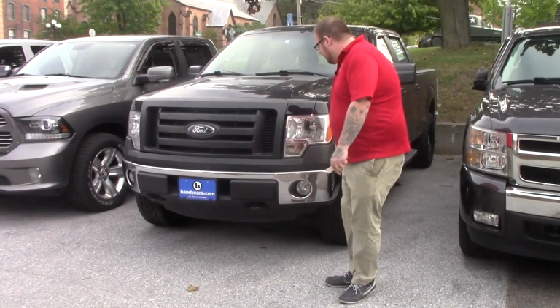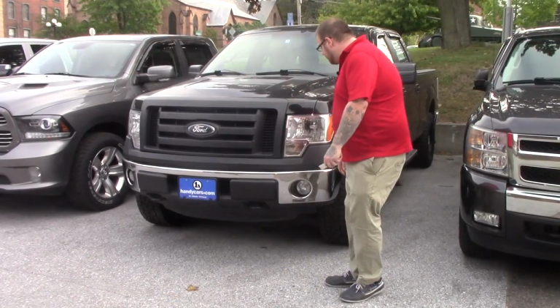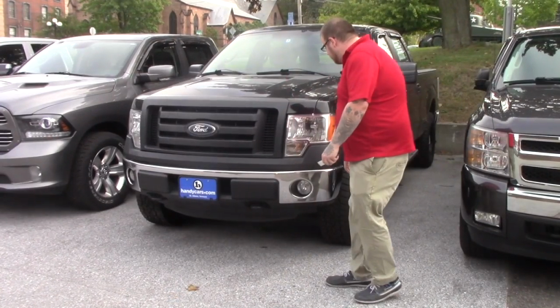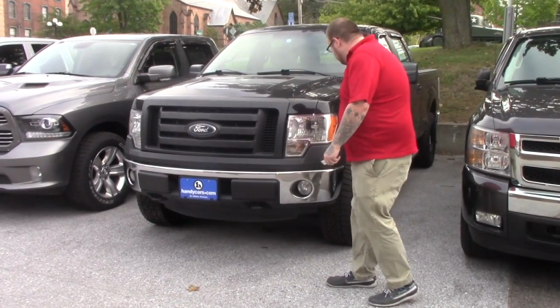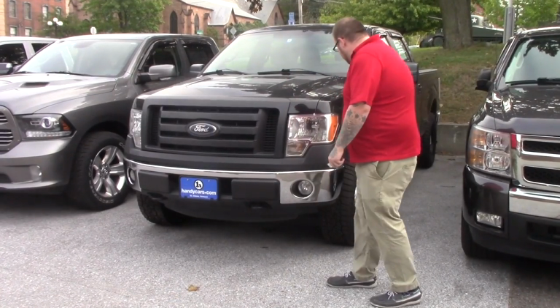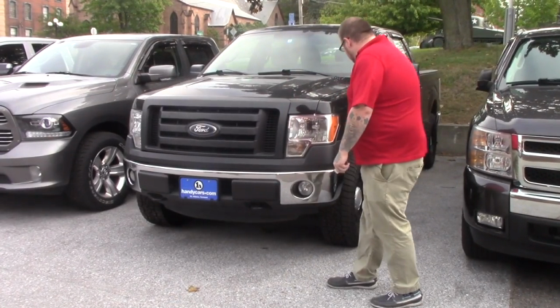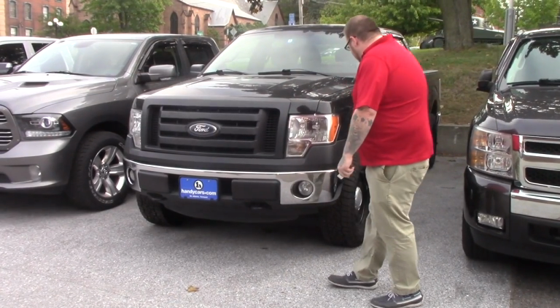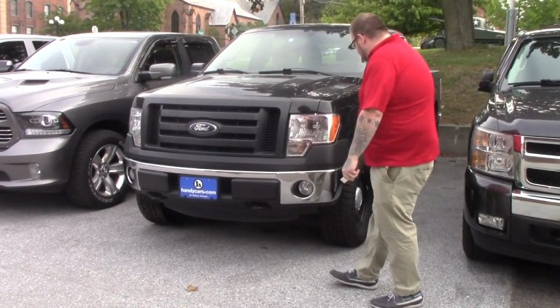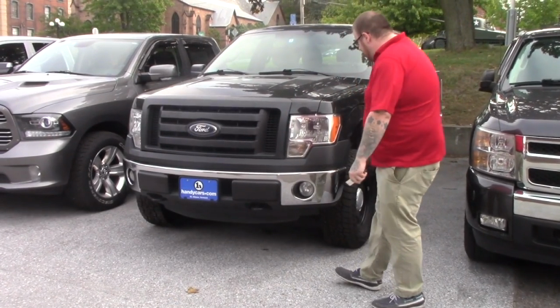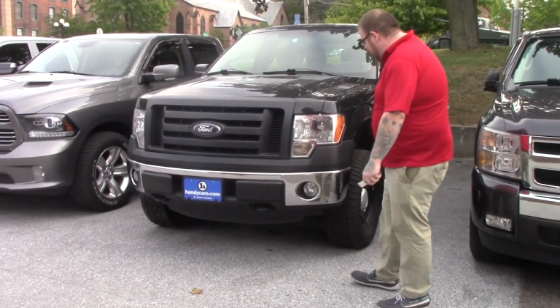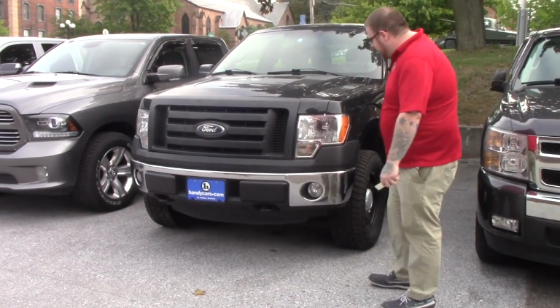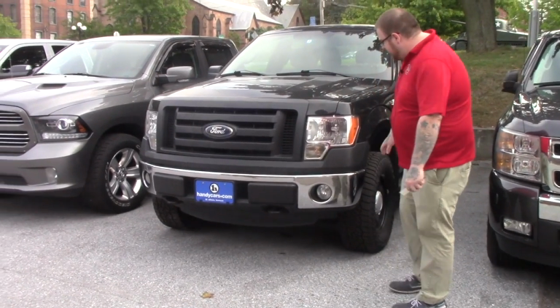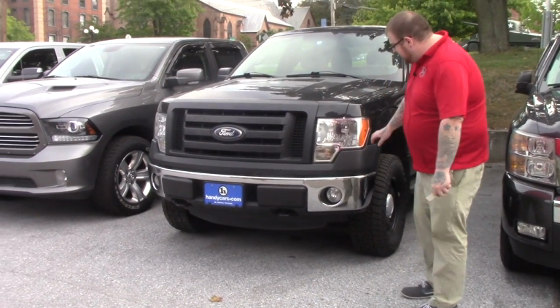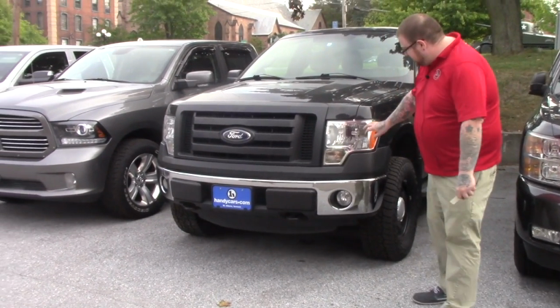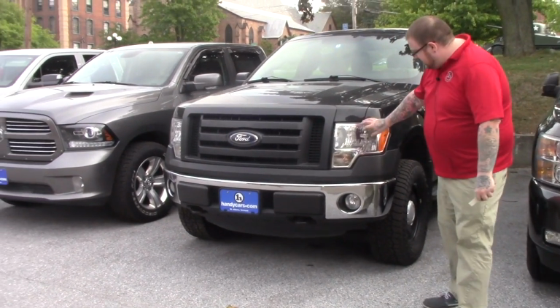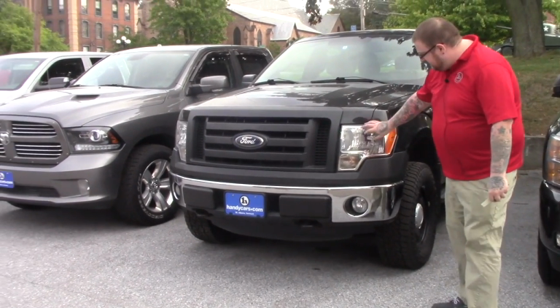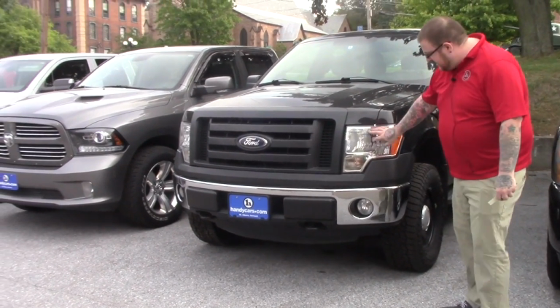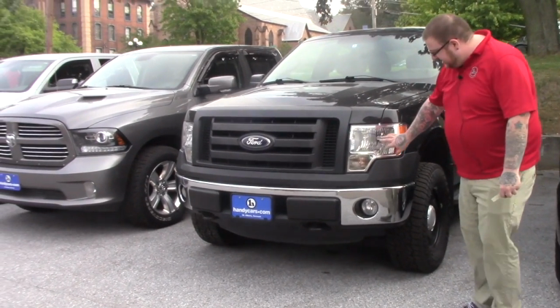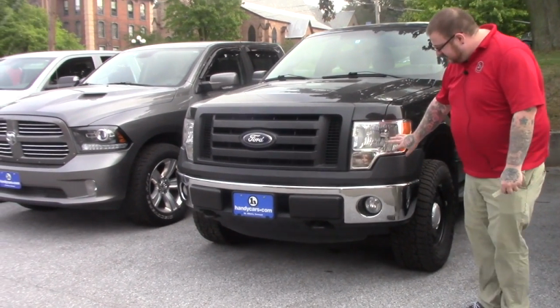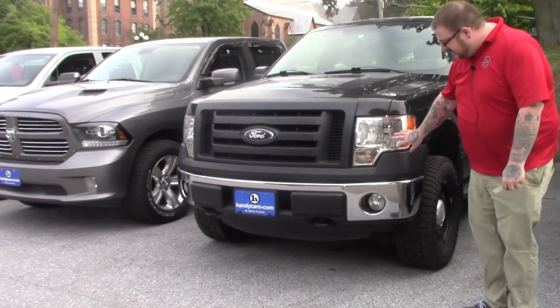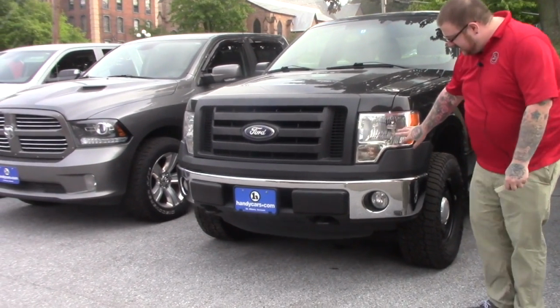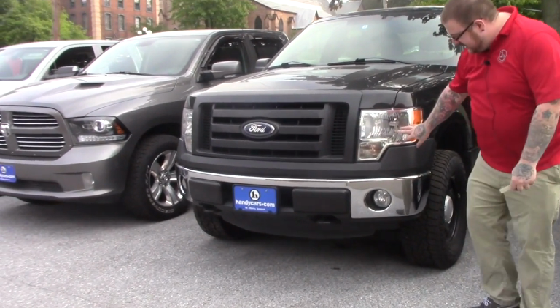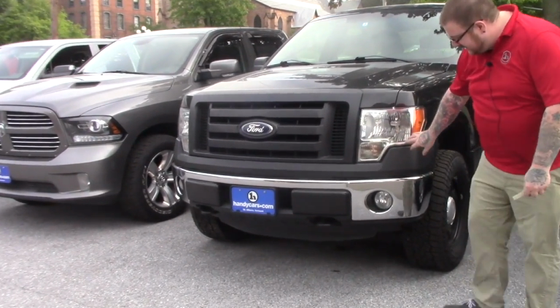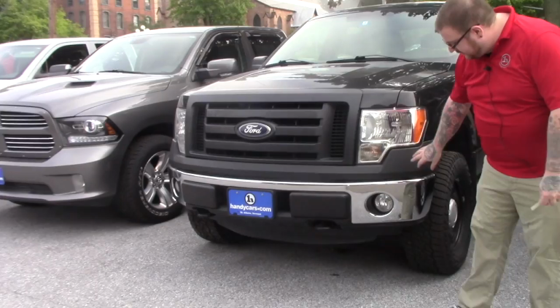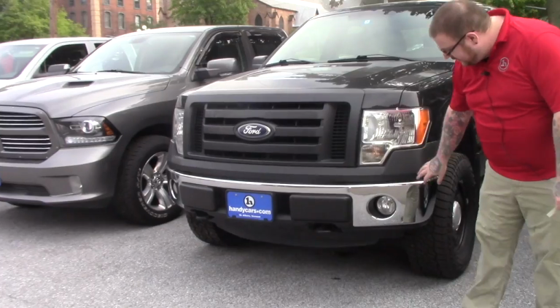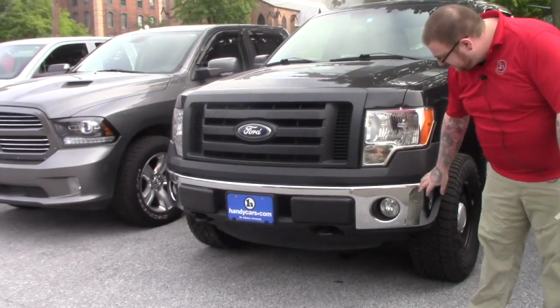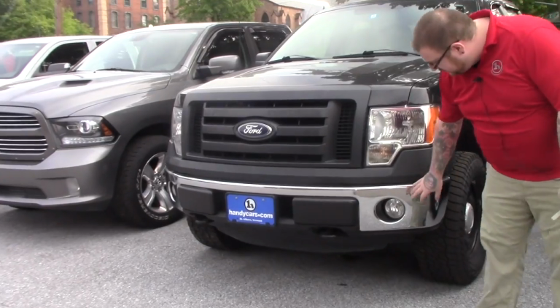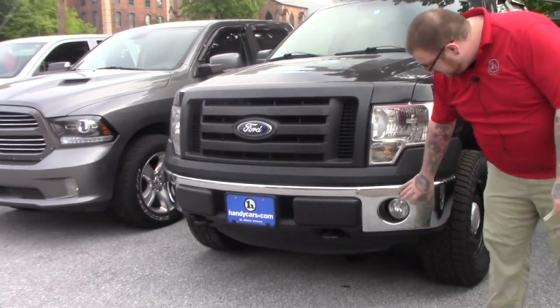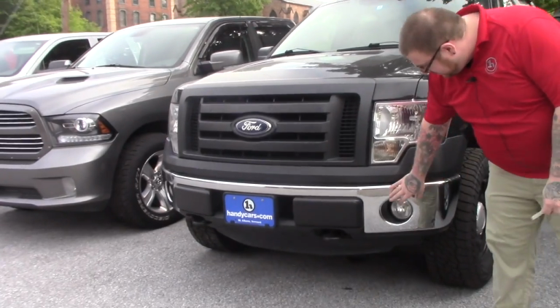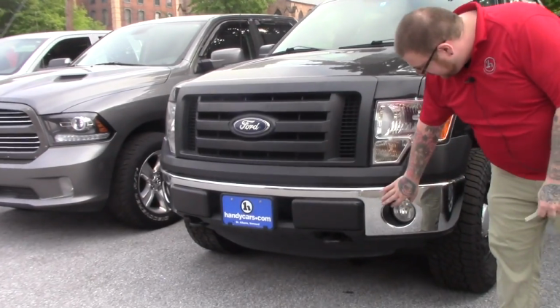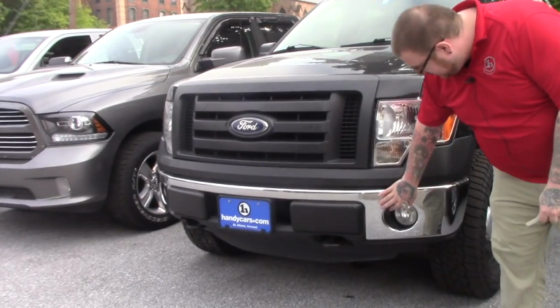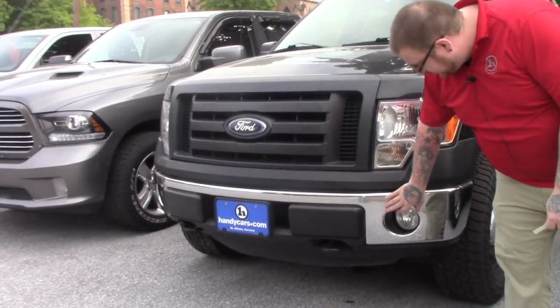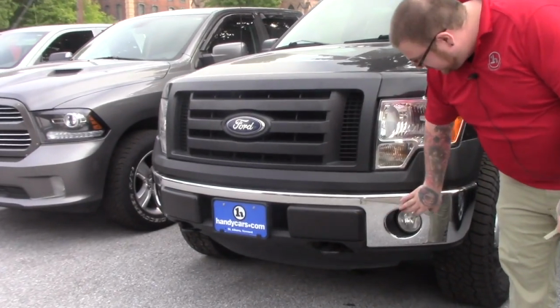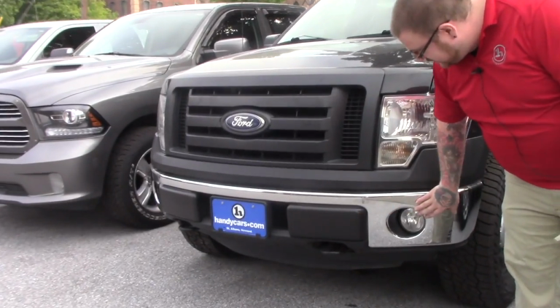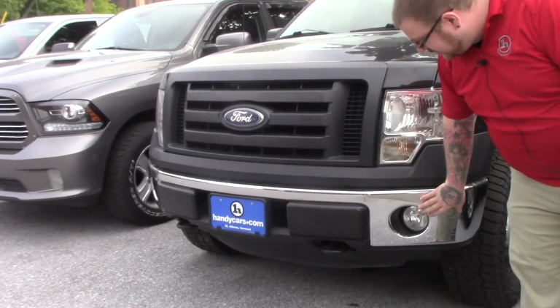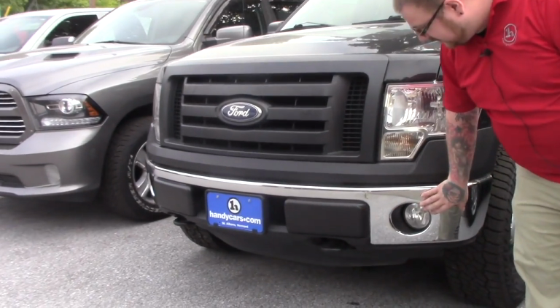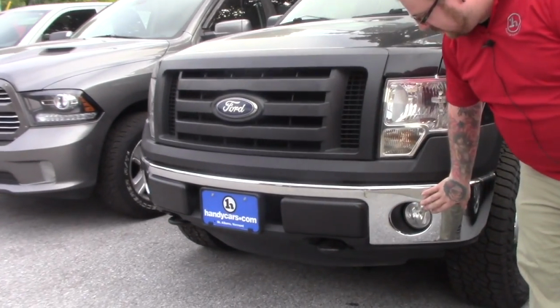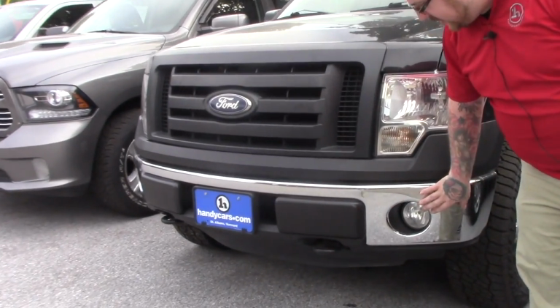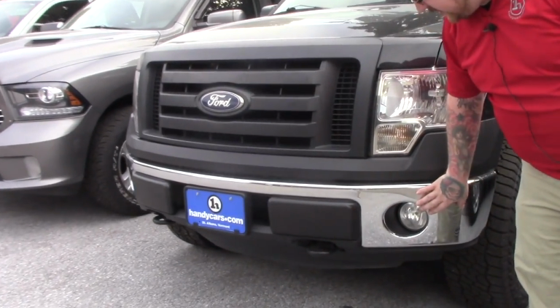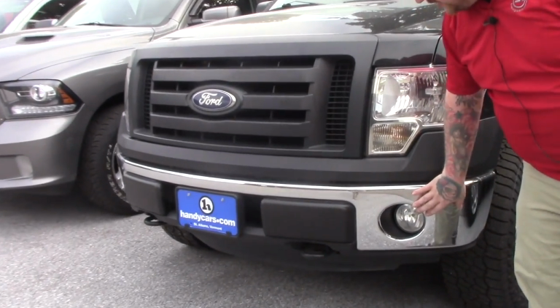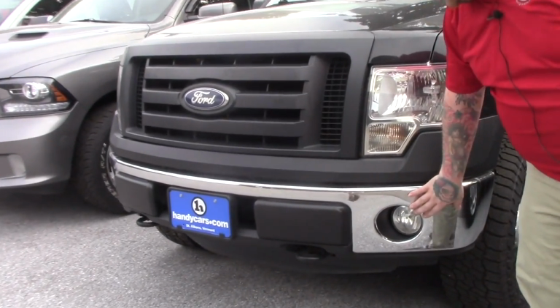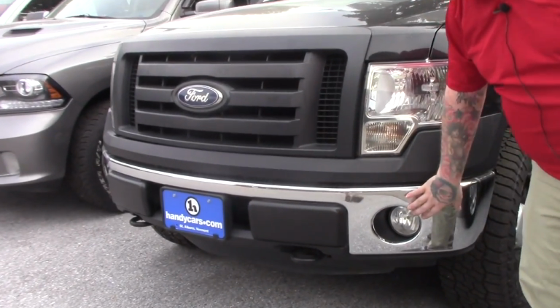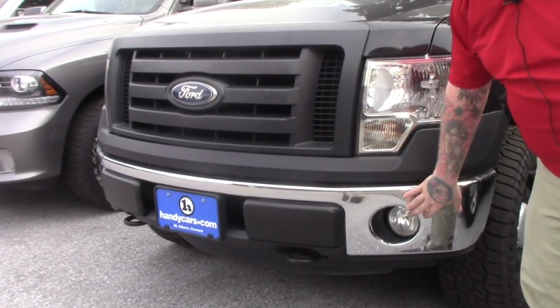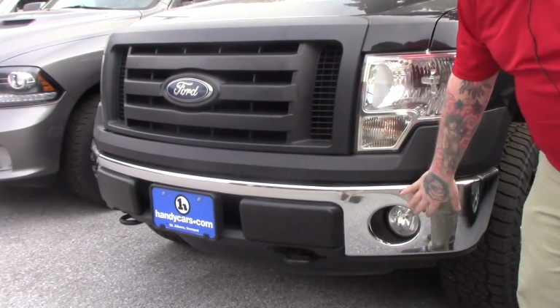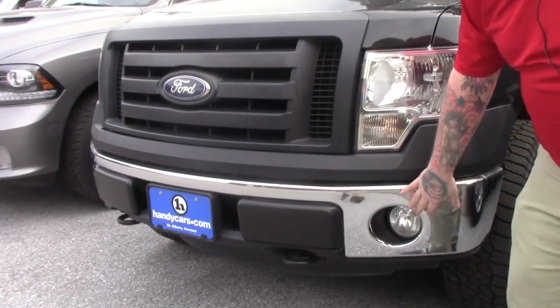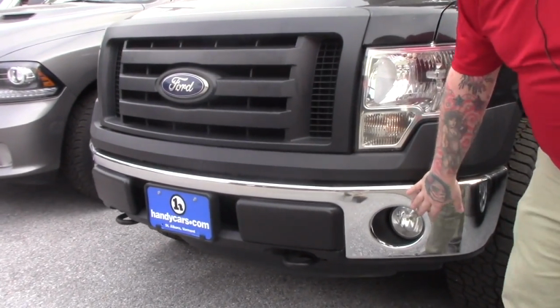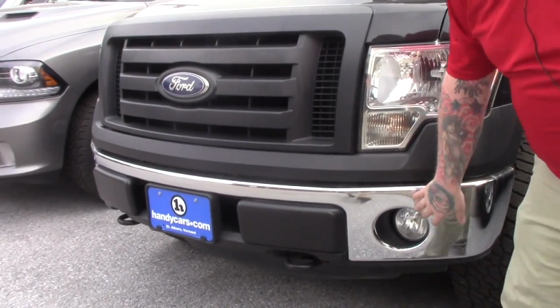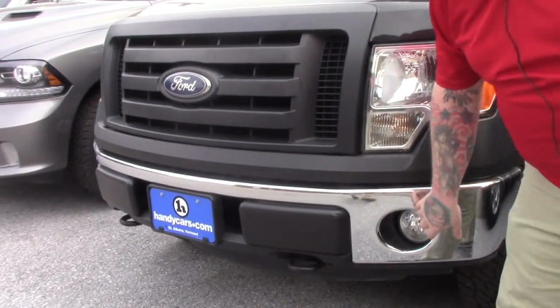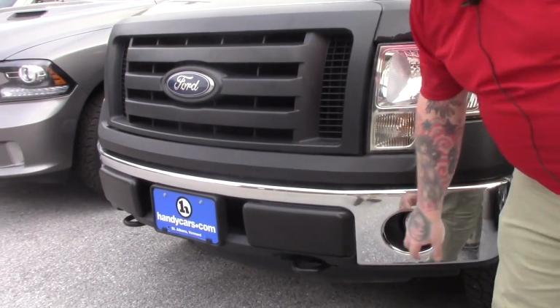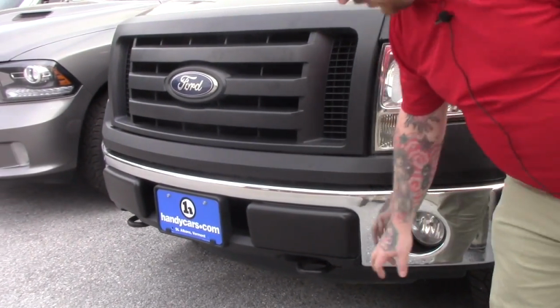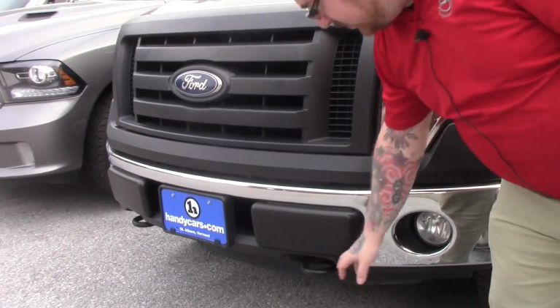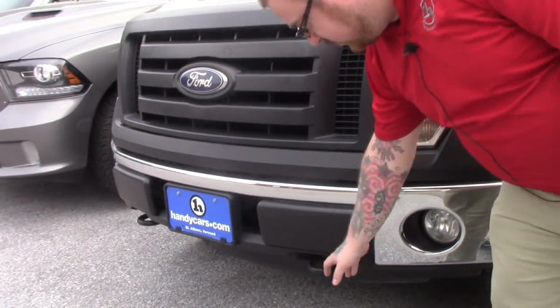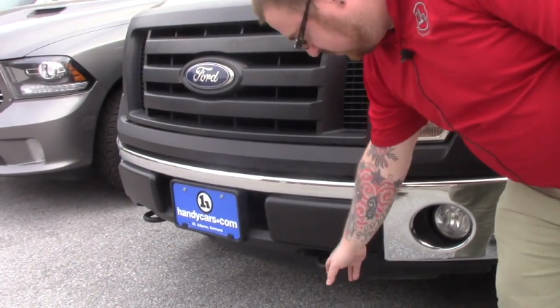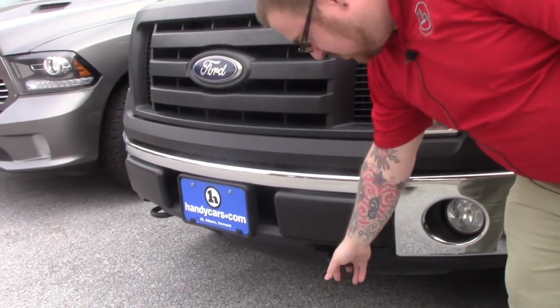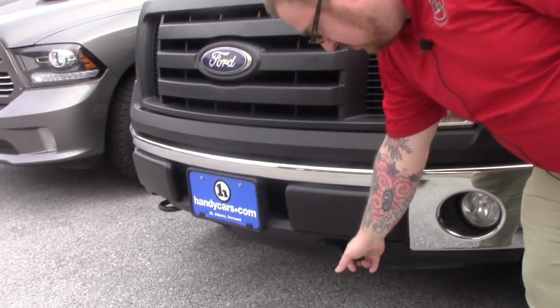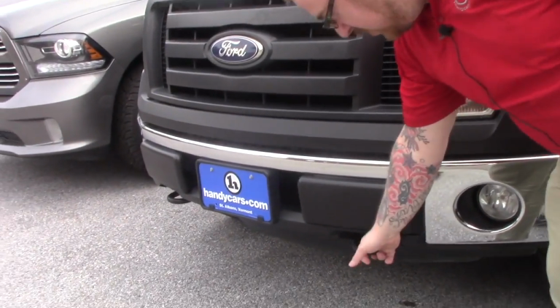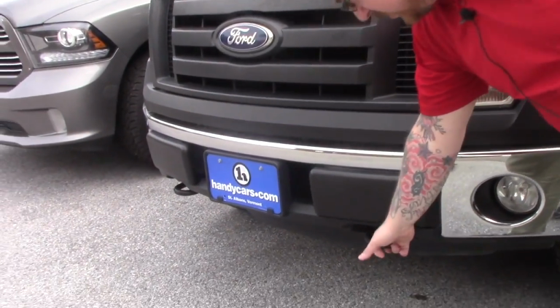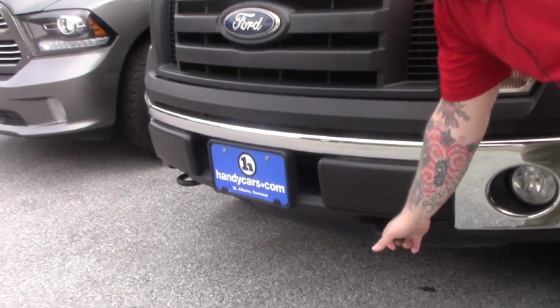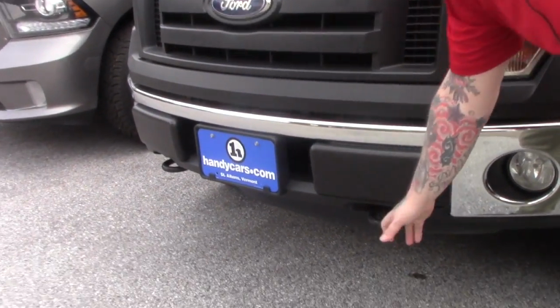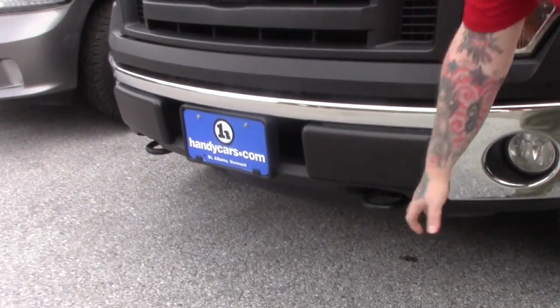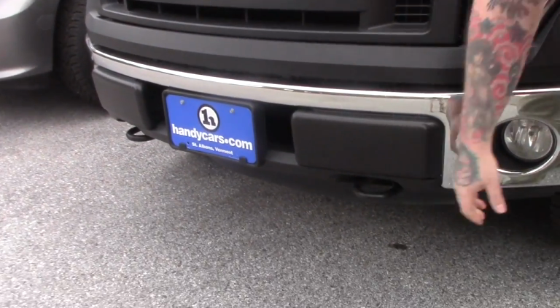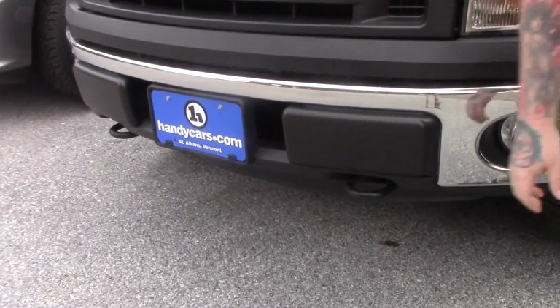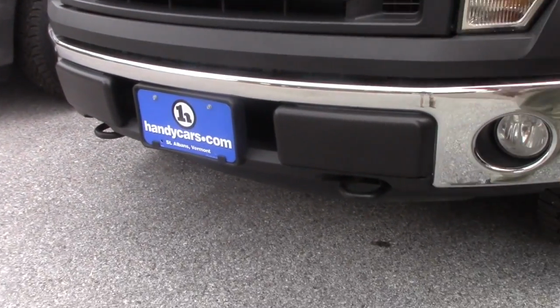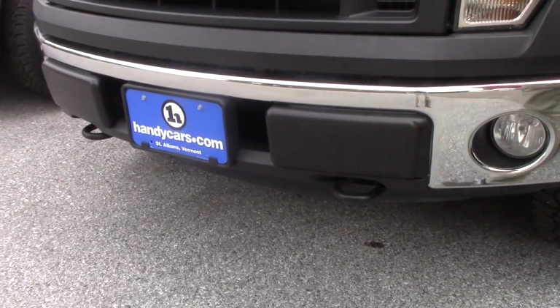Just going over the vehicle — it does have the HID headlights, you've got the fog lights integrated into the chrome bumper, and some tow hooks on the front here.